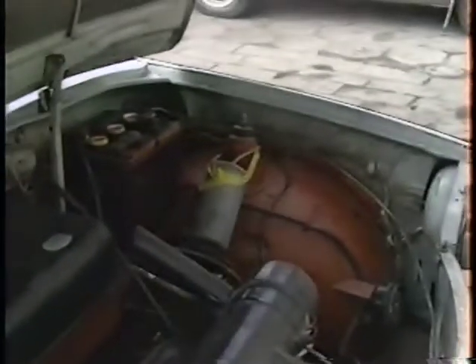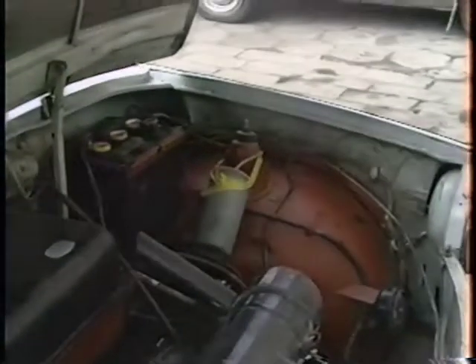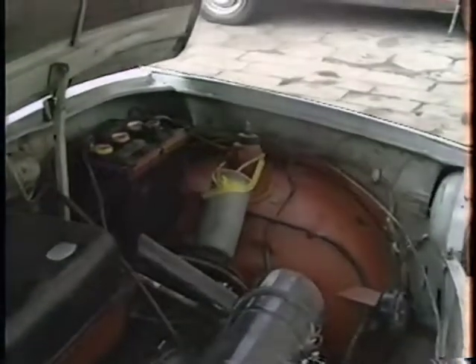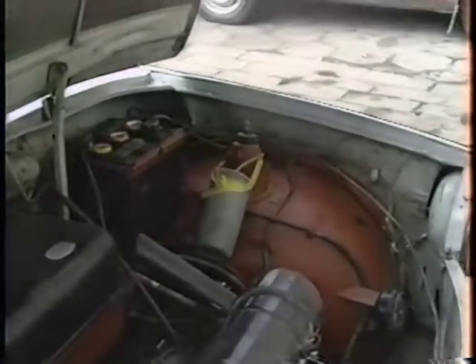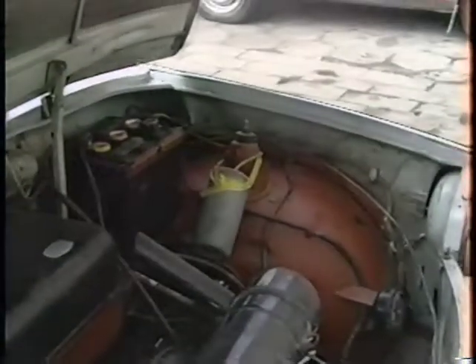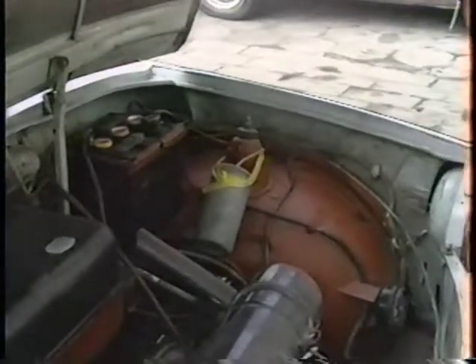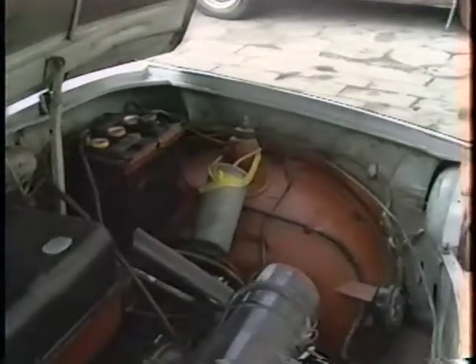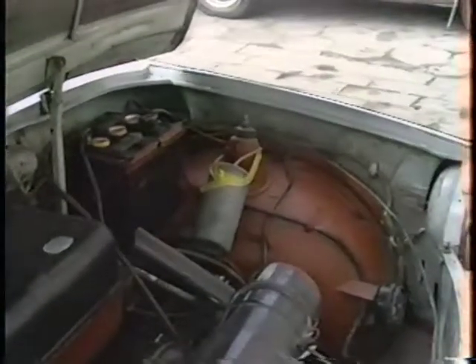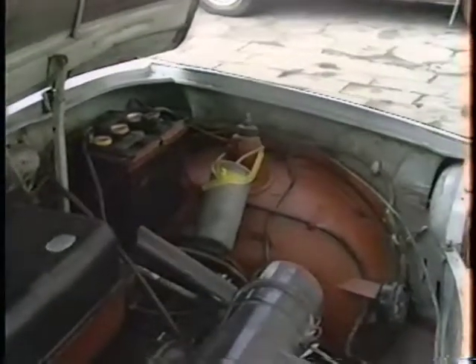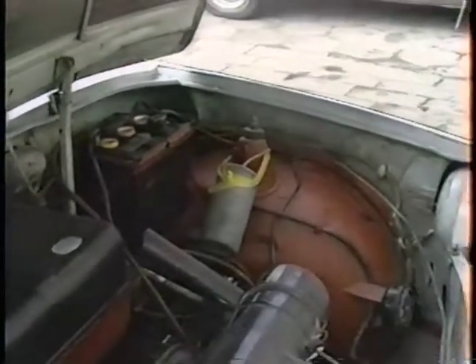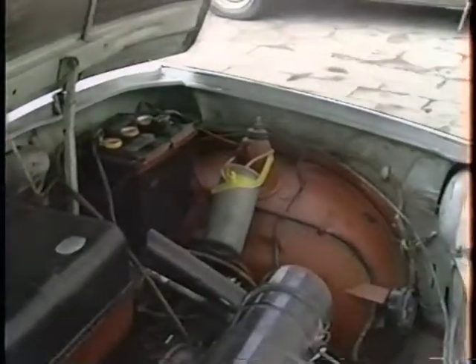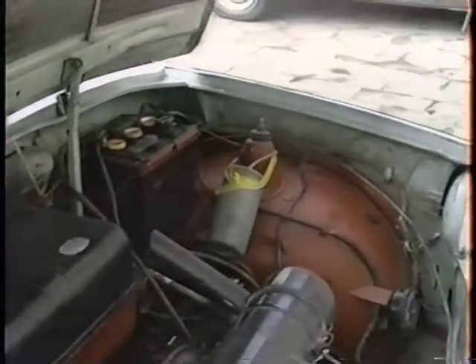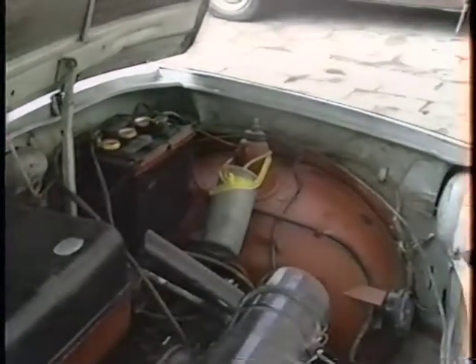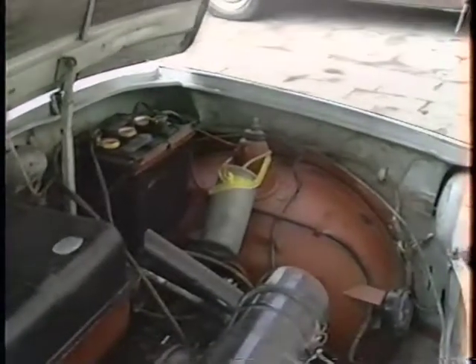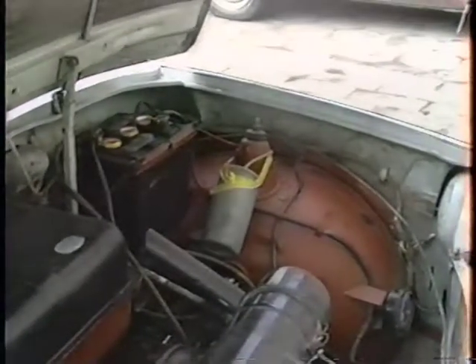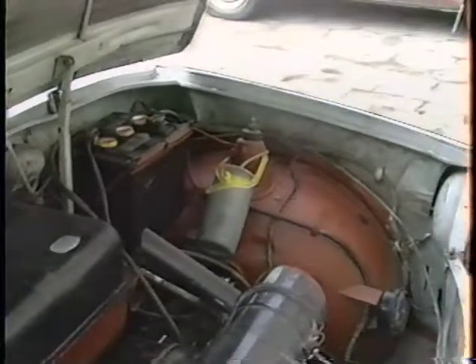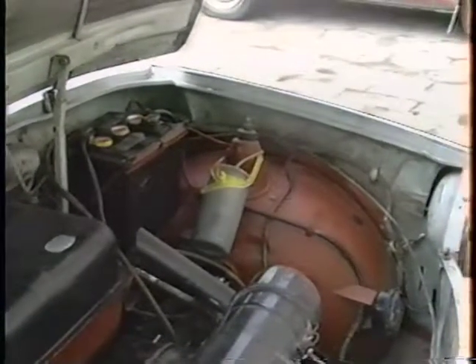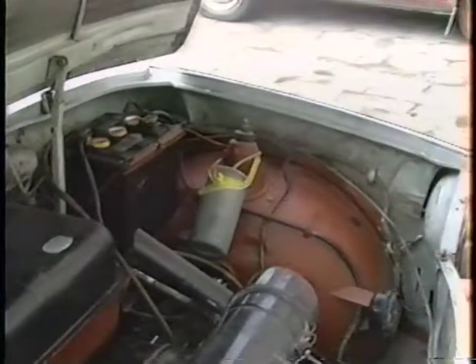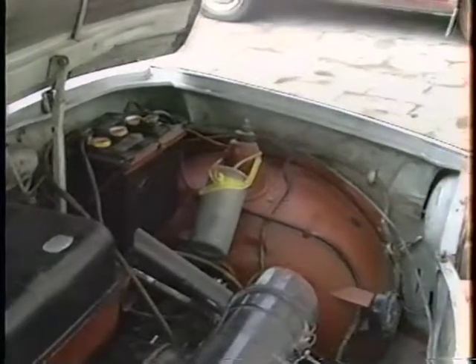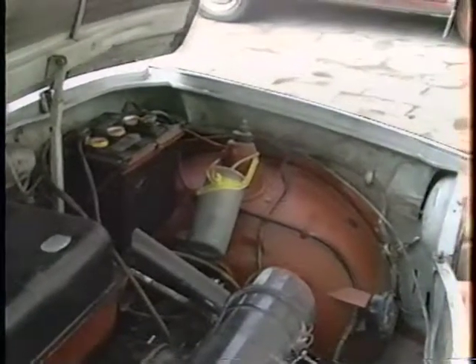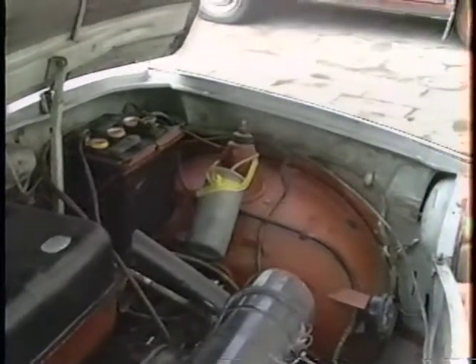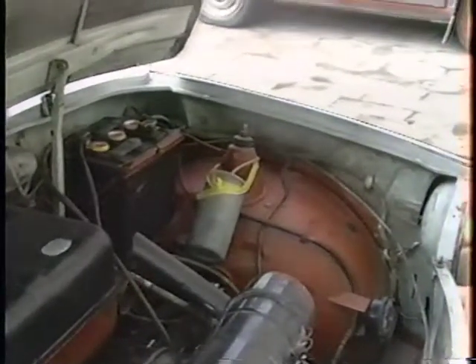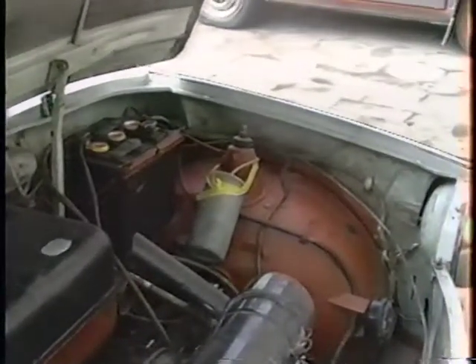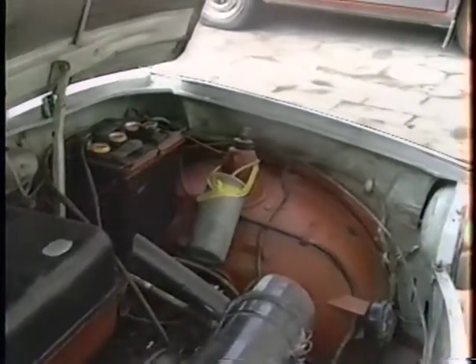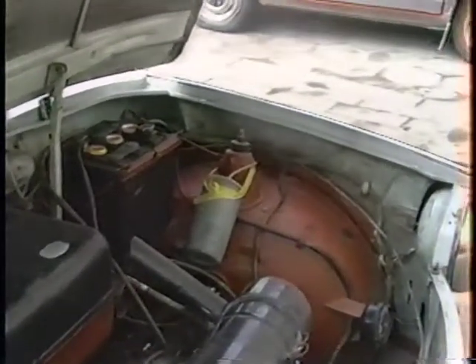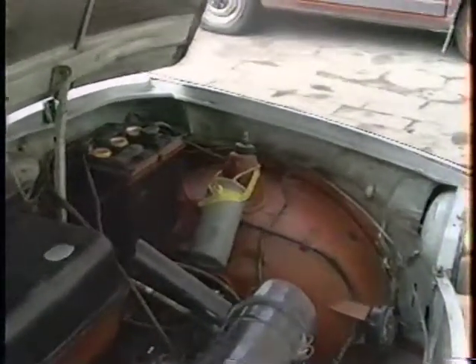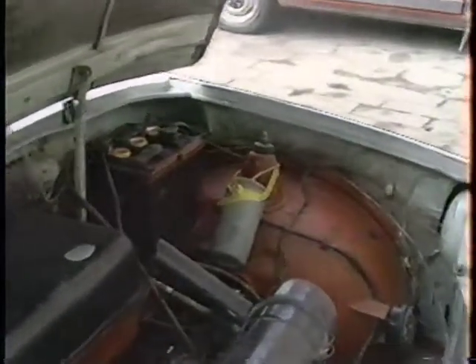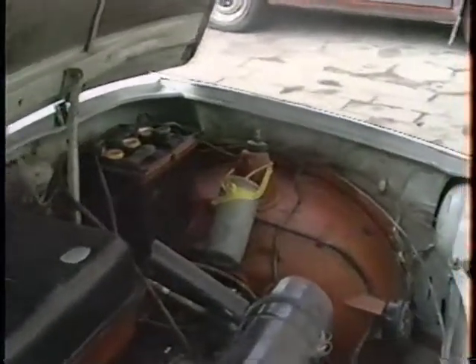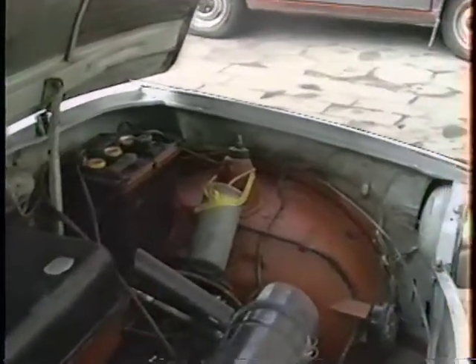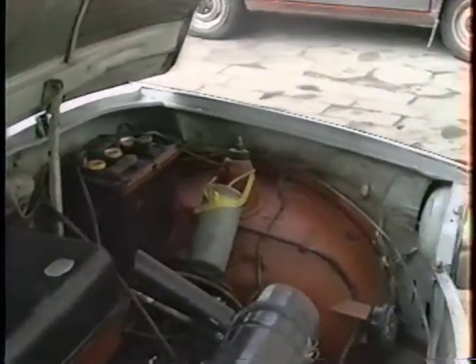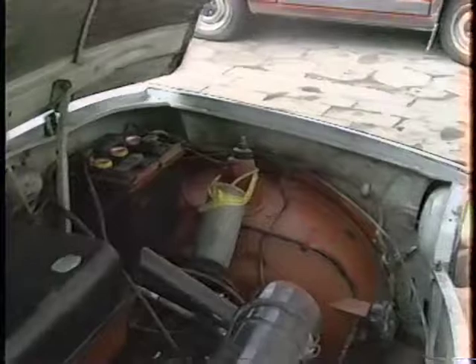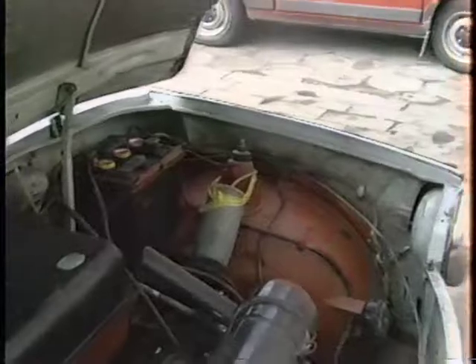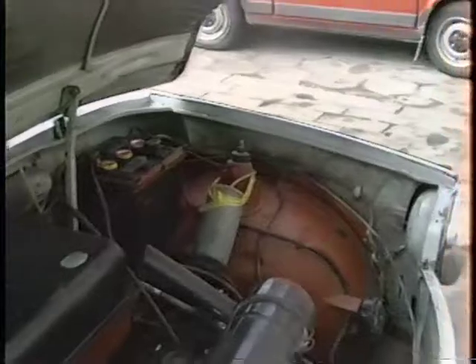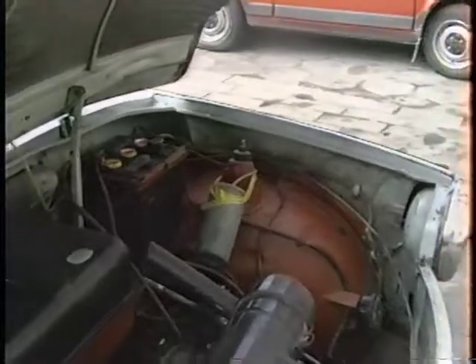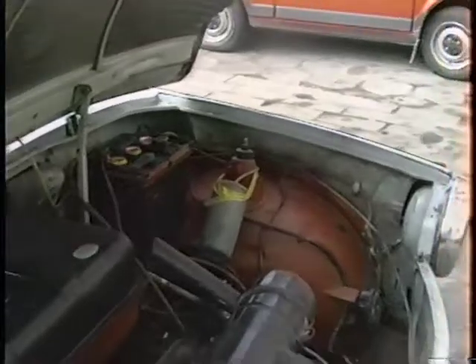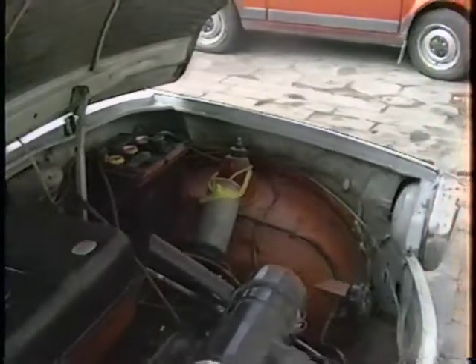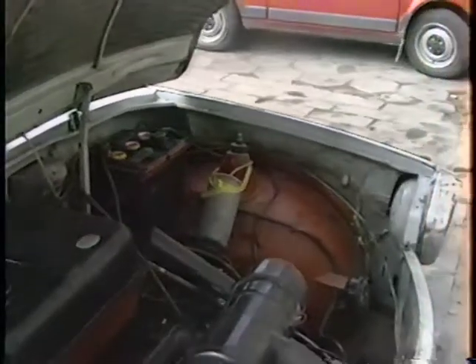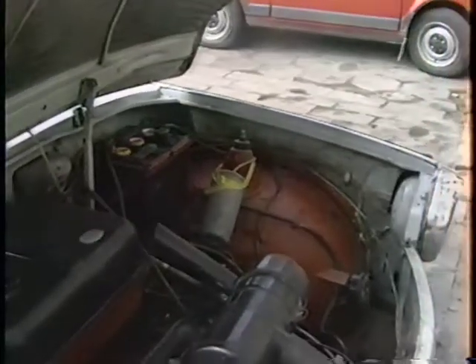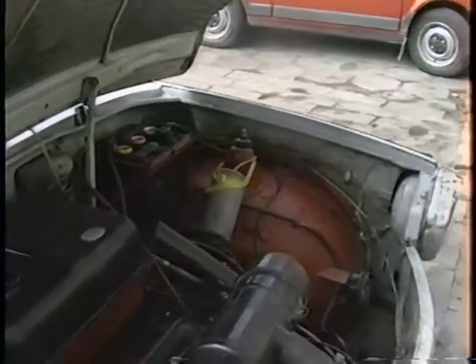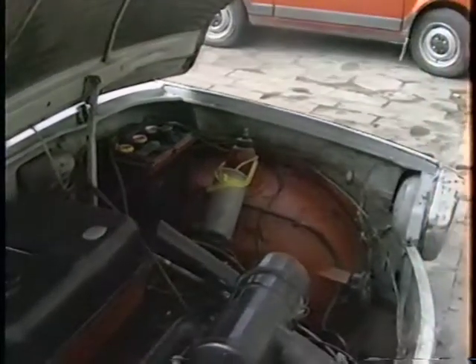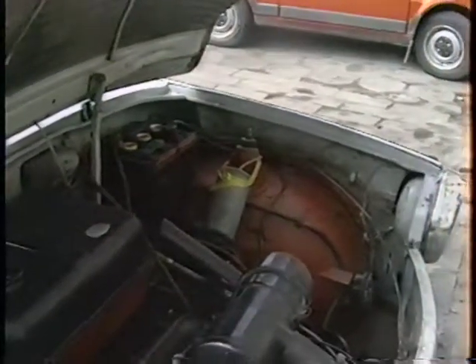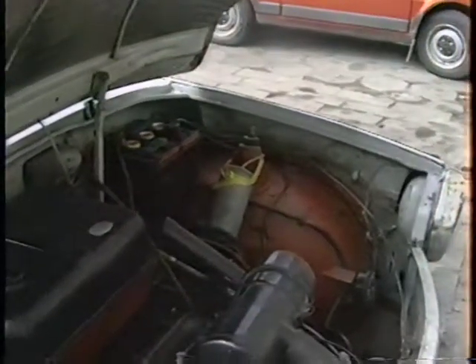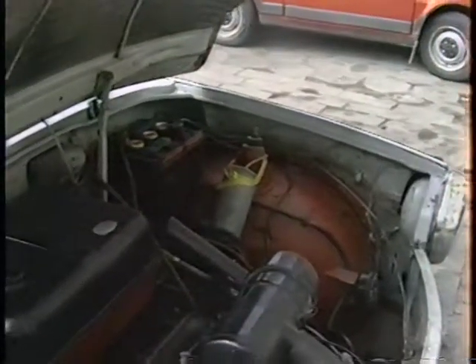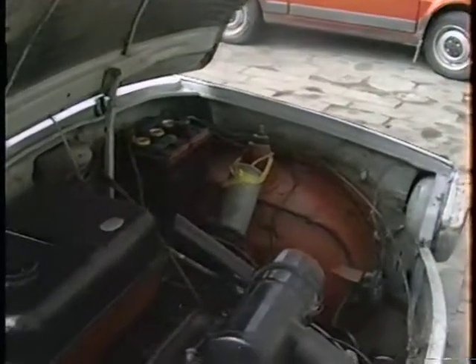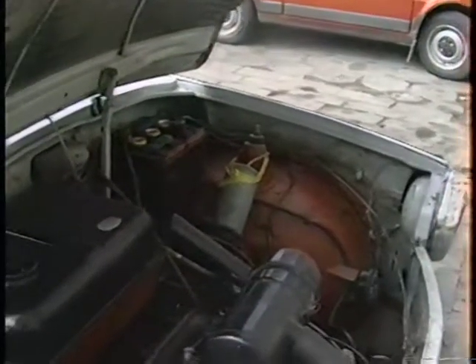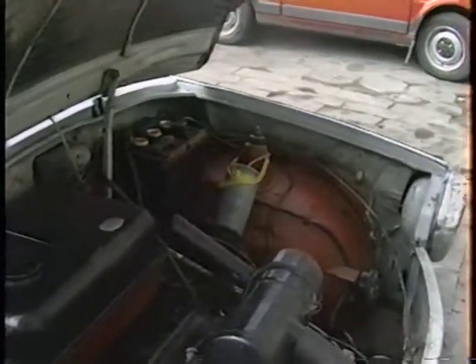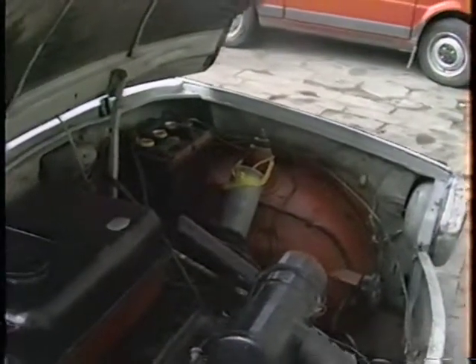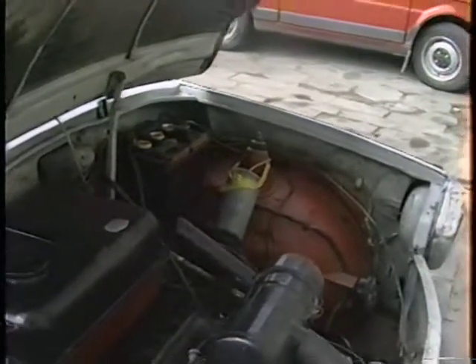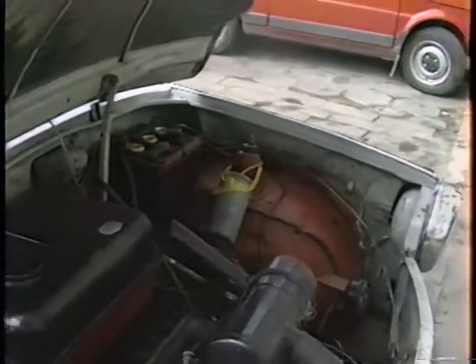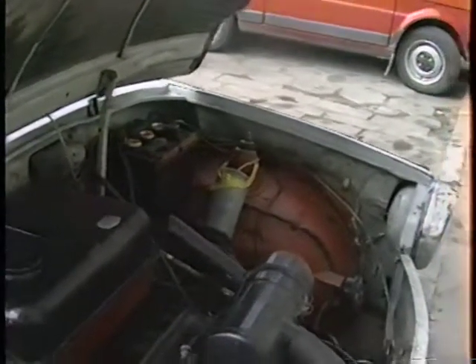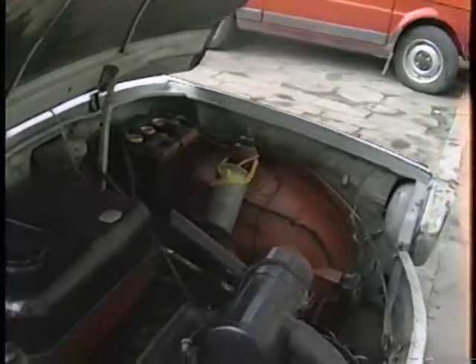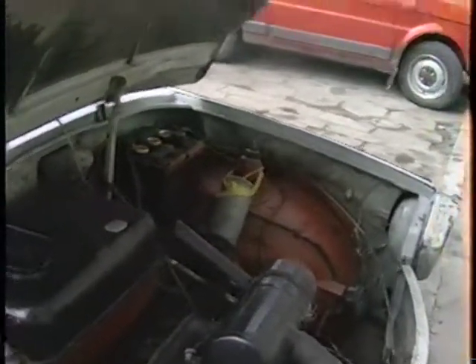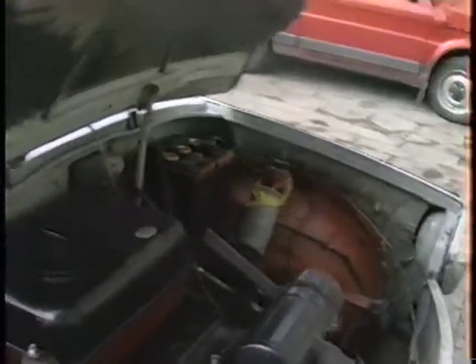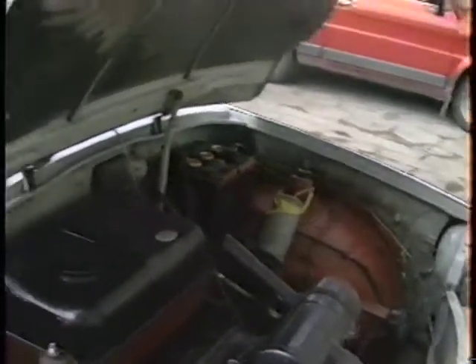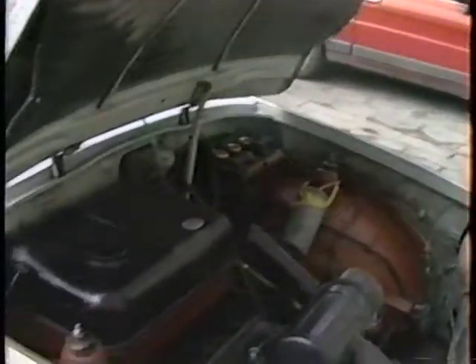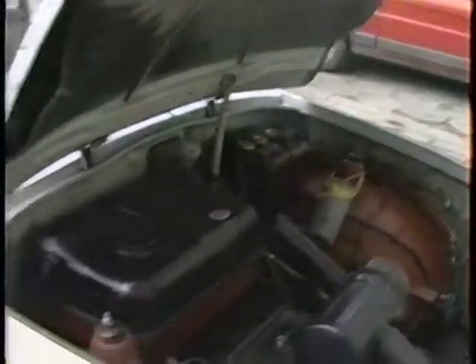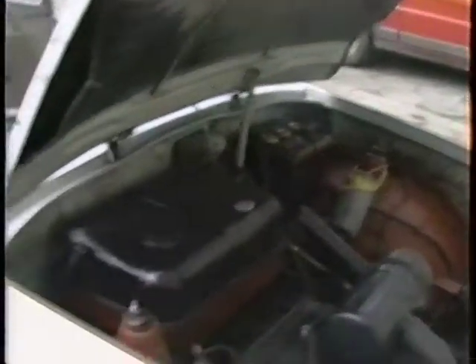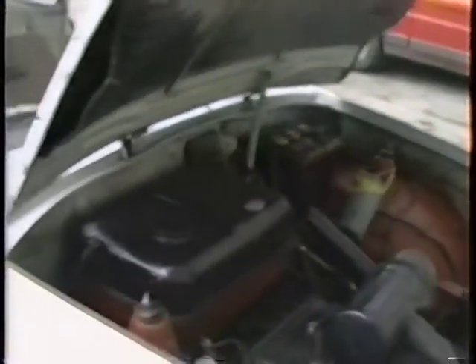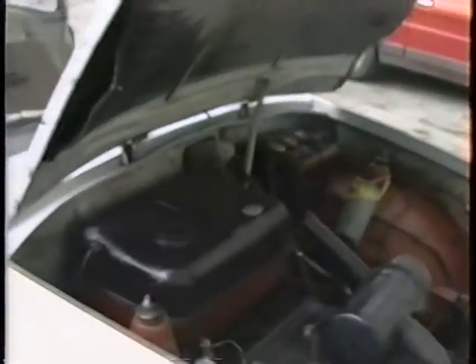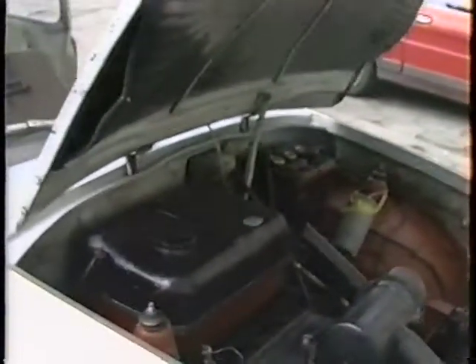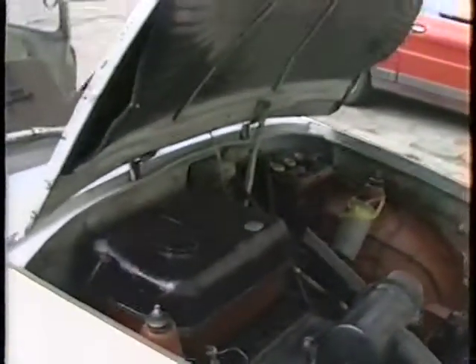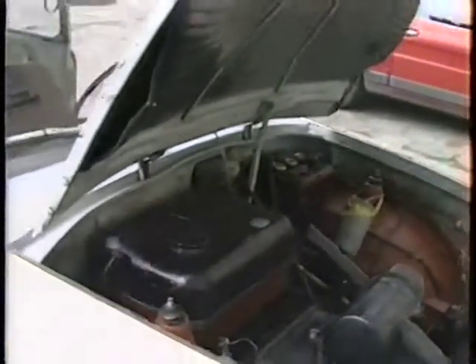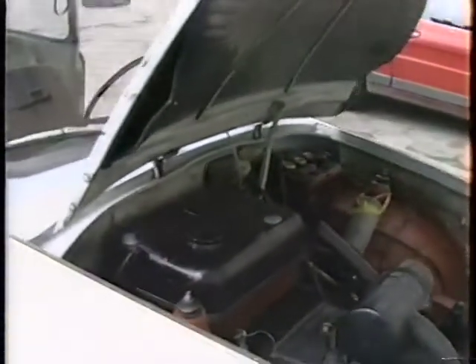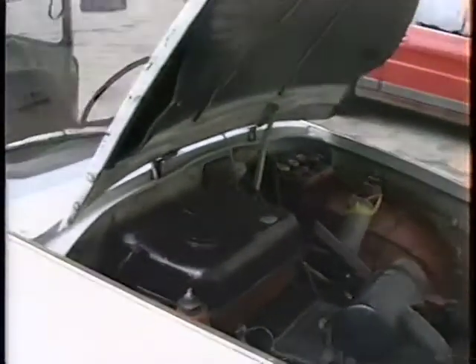You see the battery over there, and now I'll just give you an overall look at it.